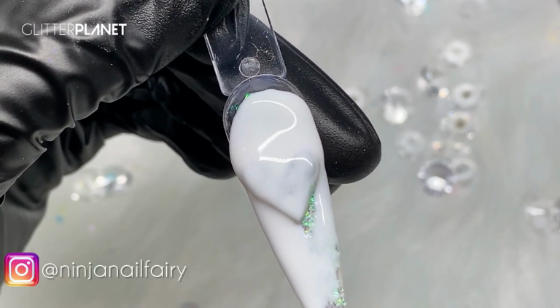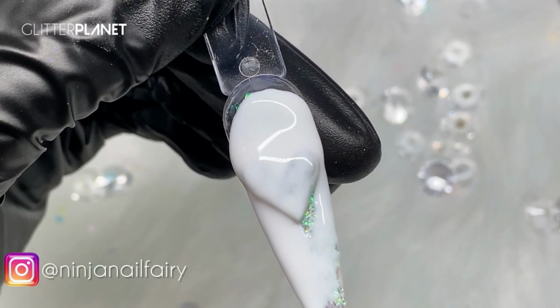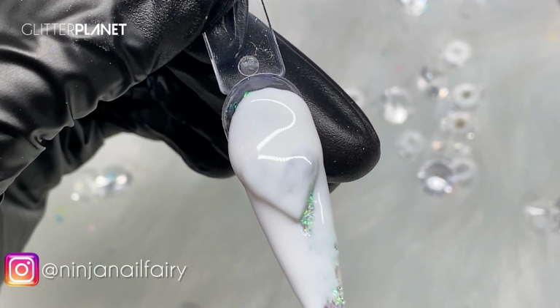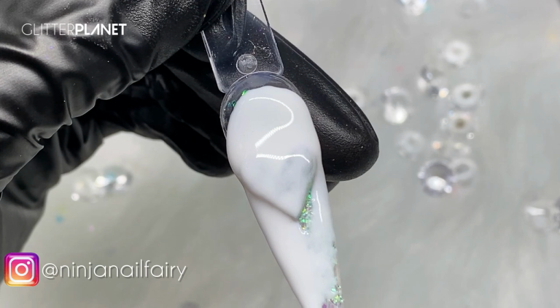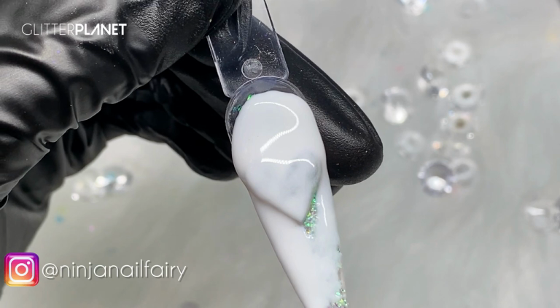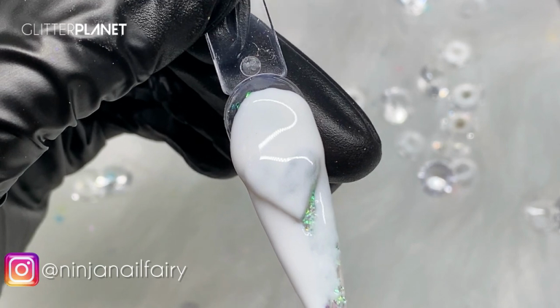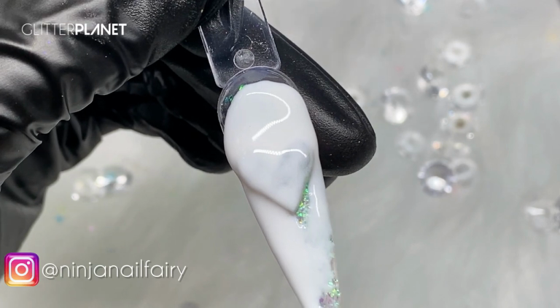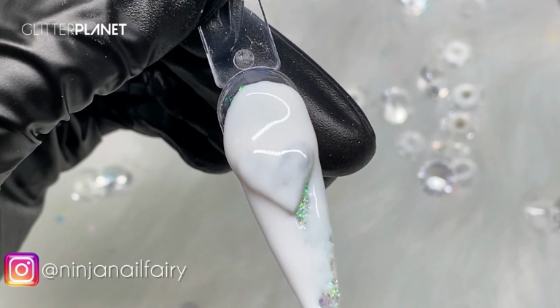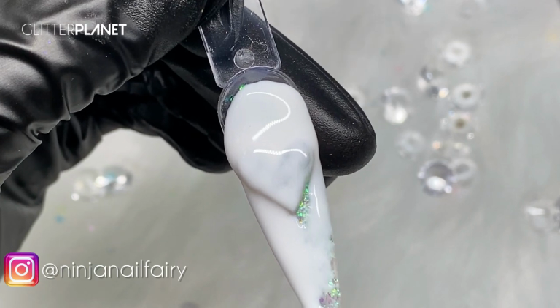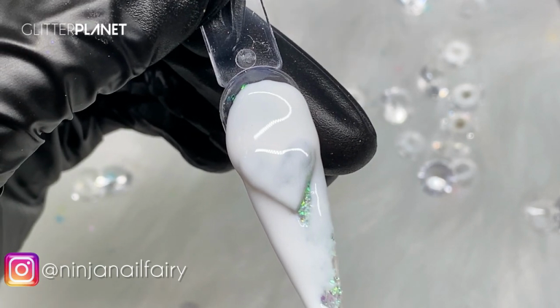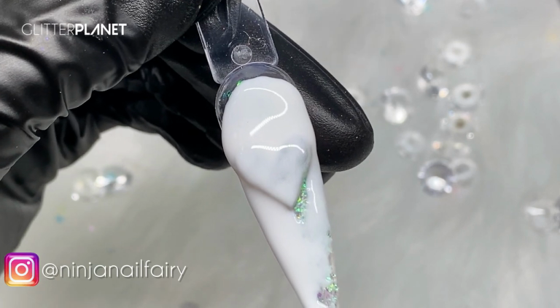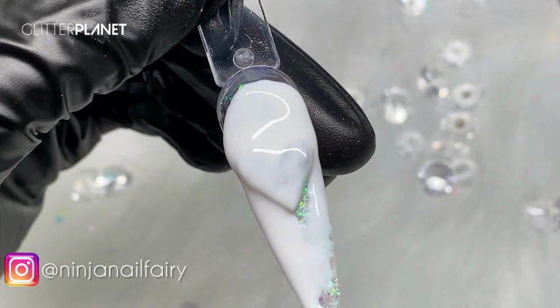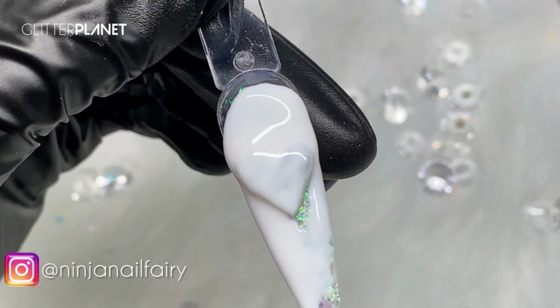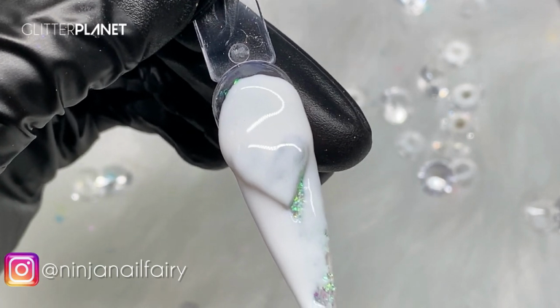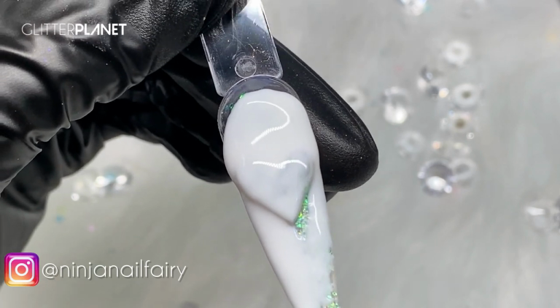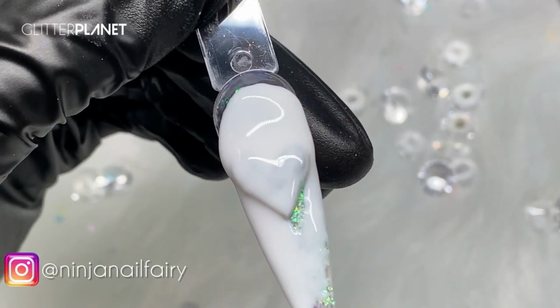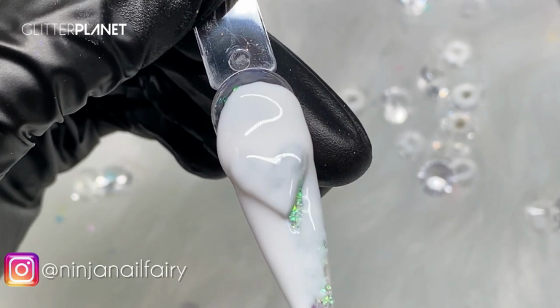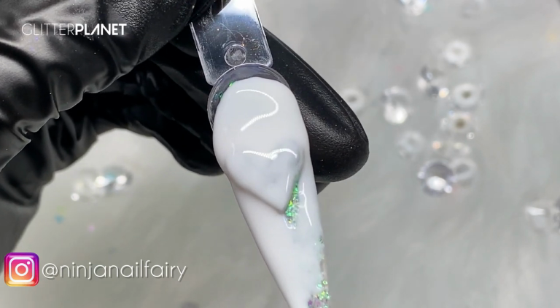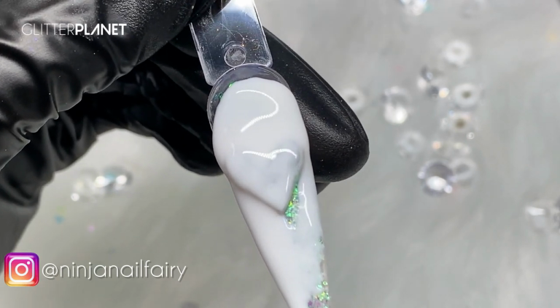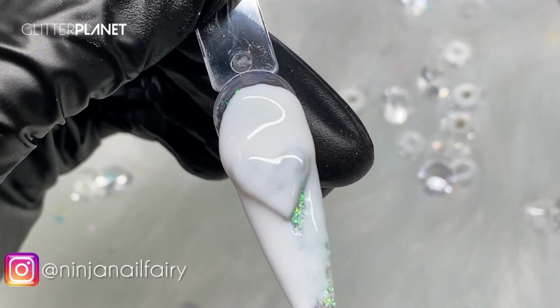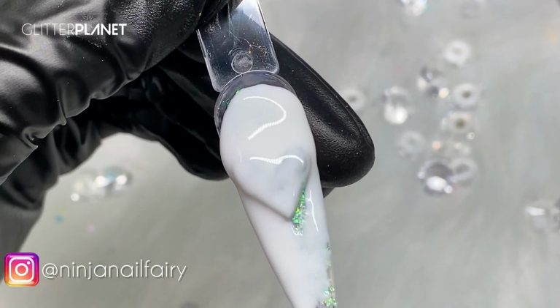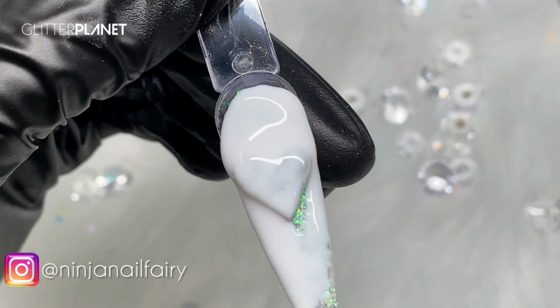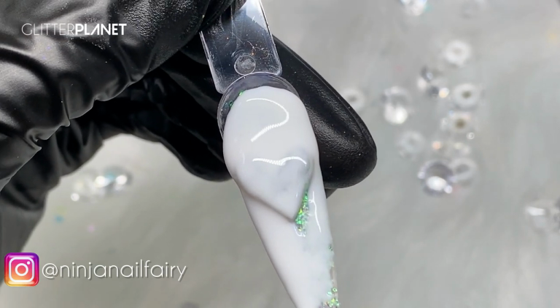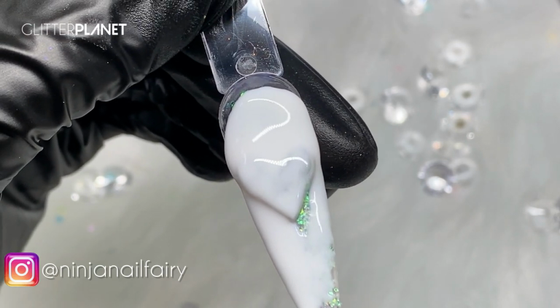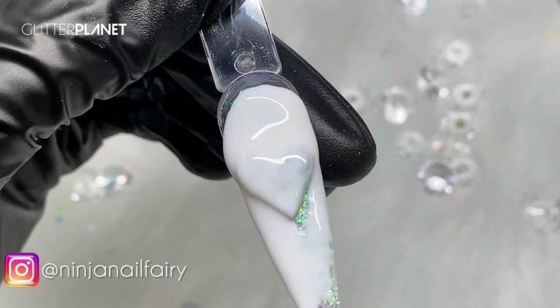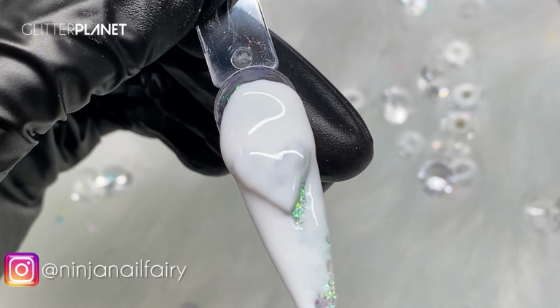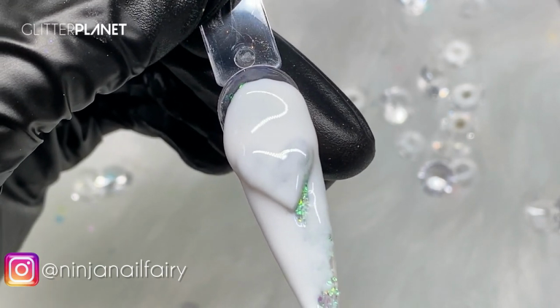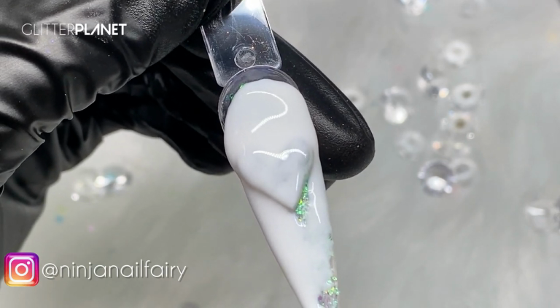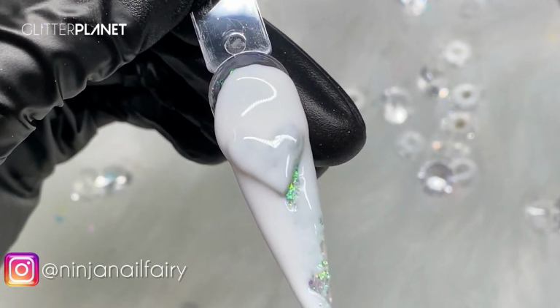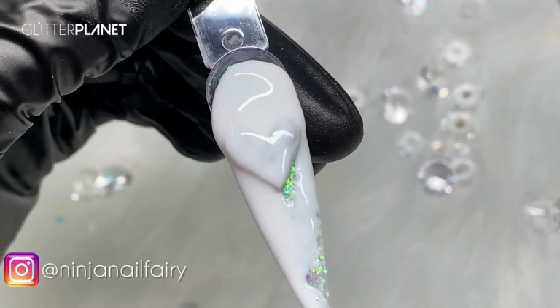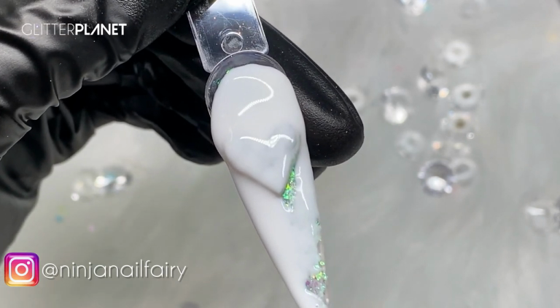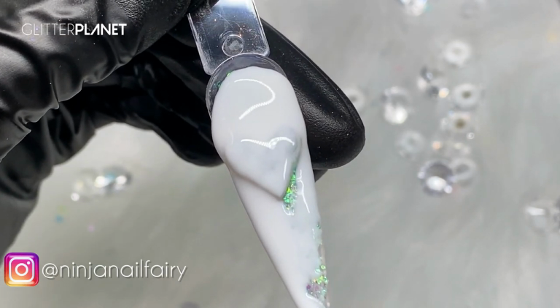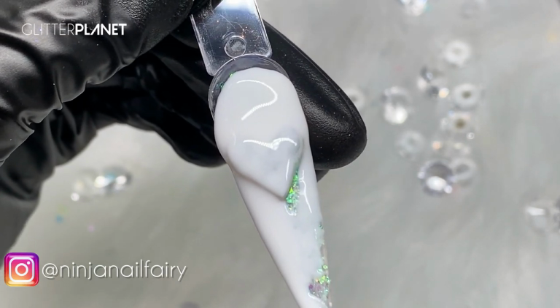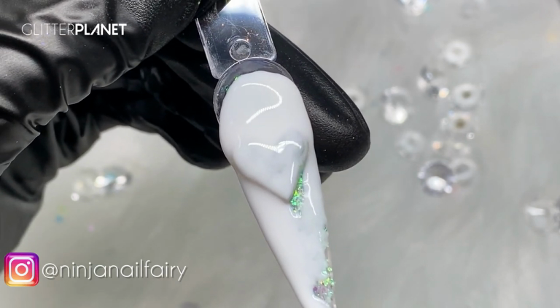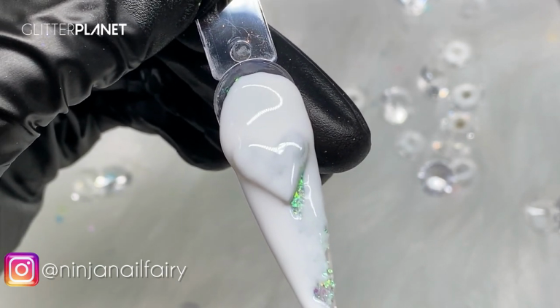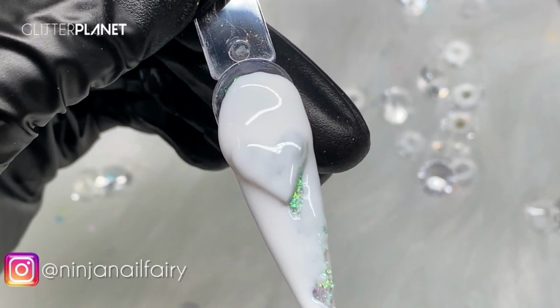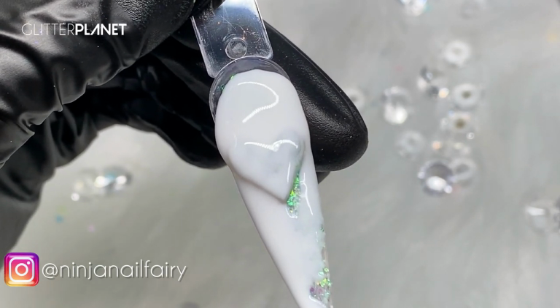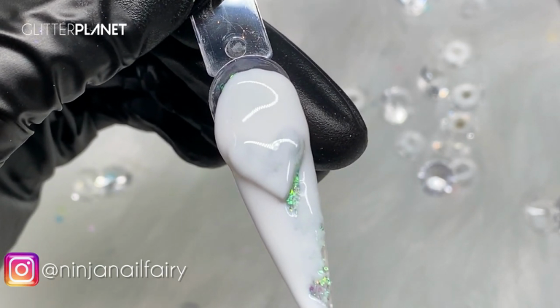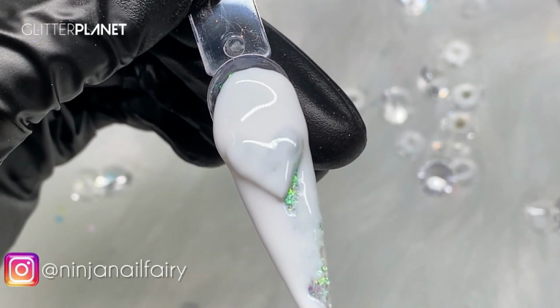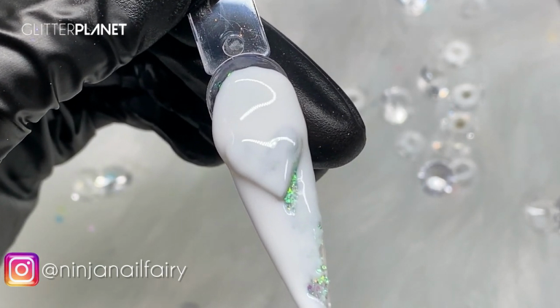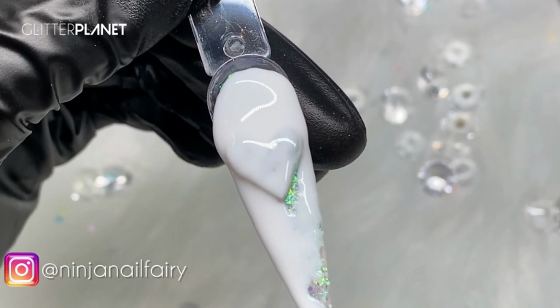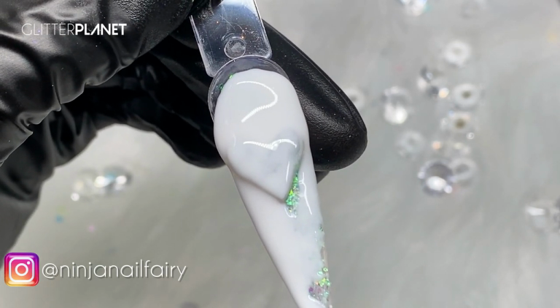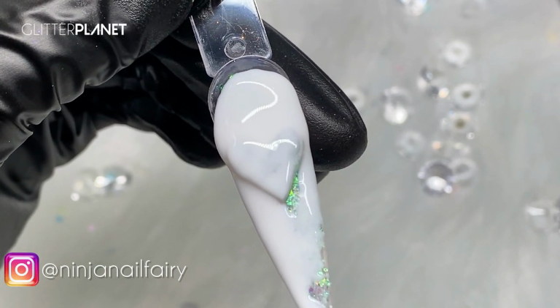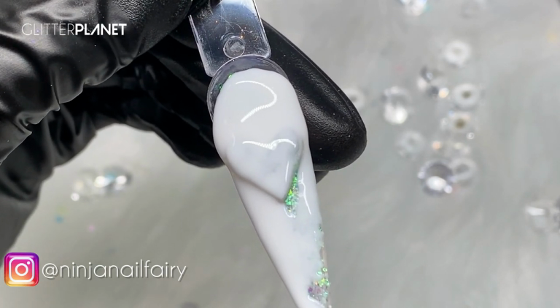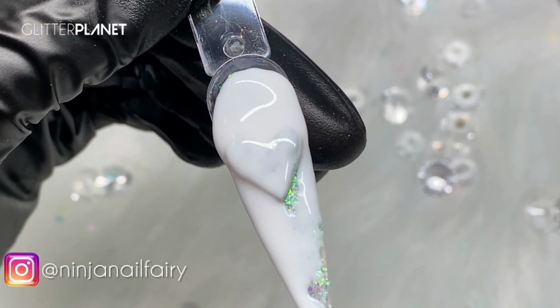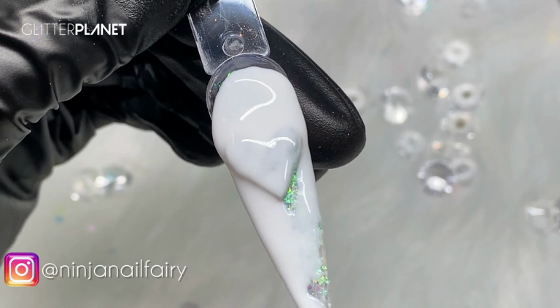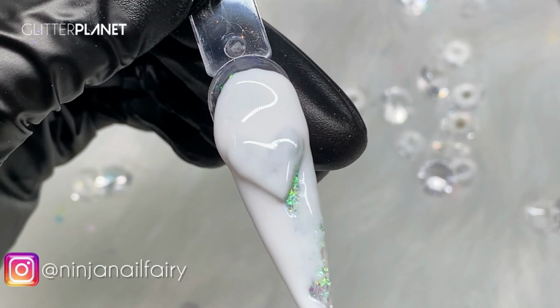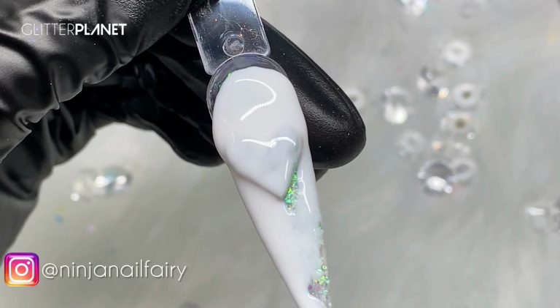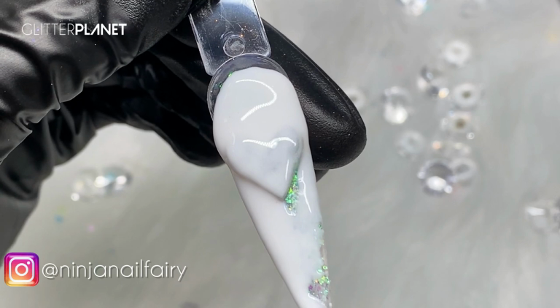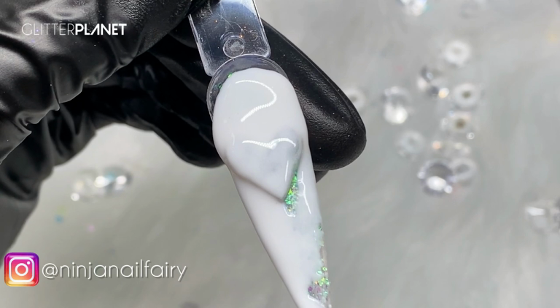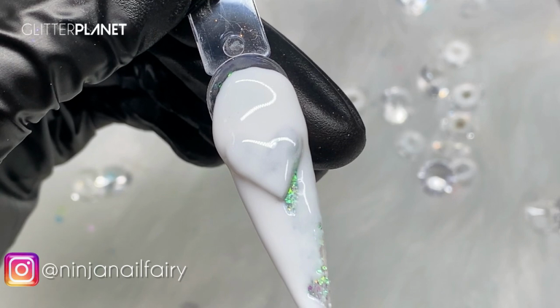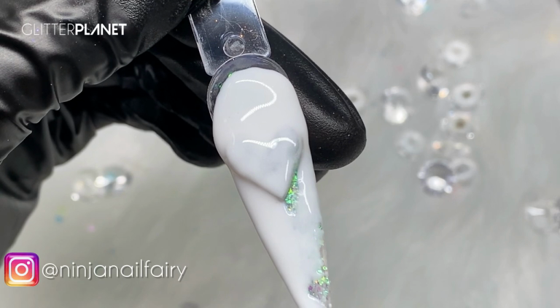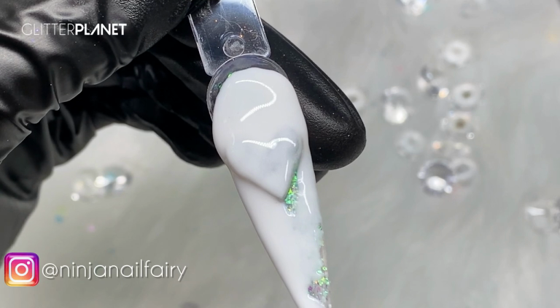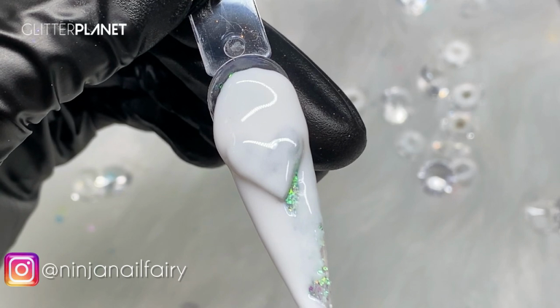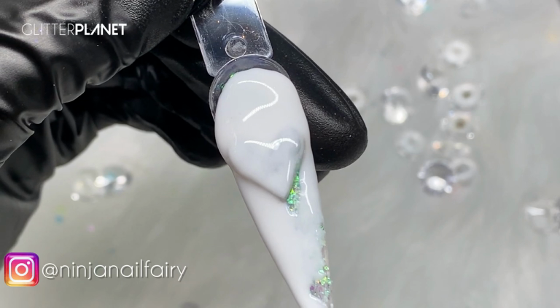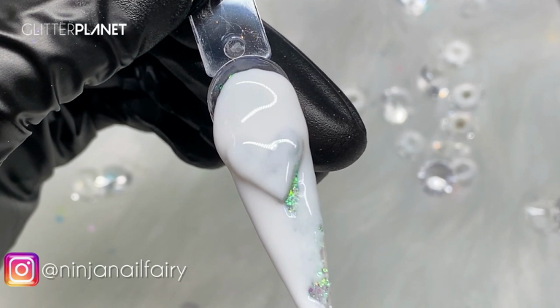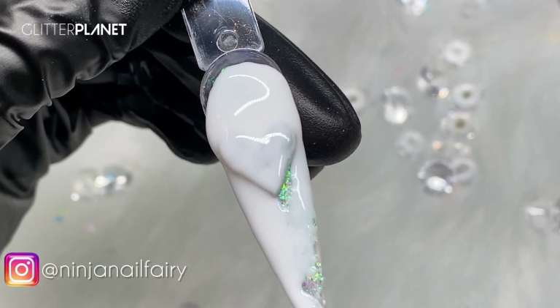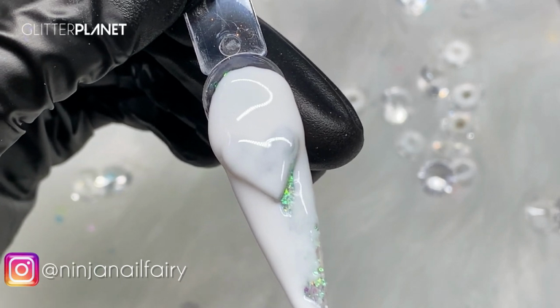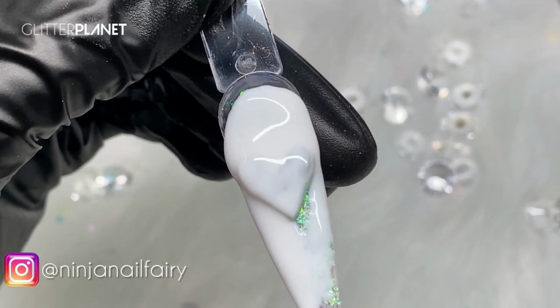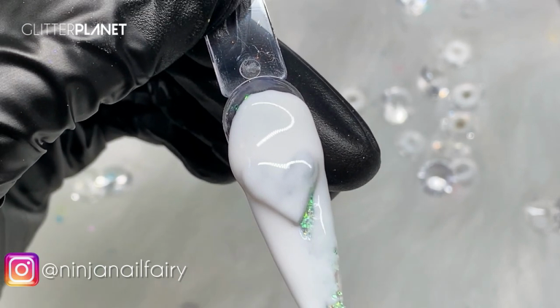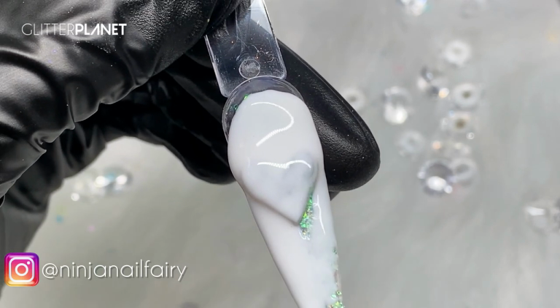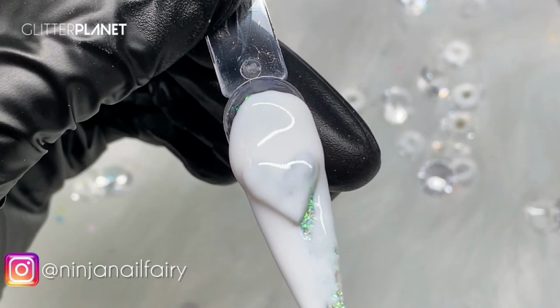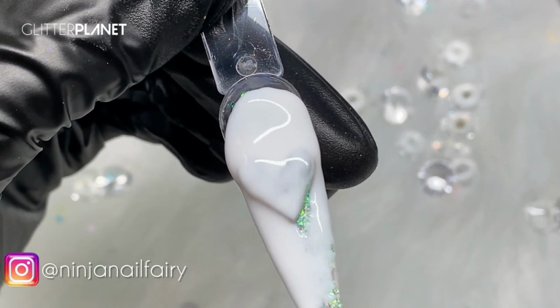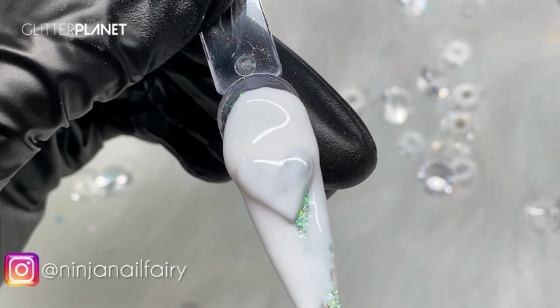Oh, I picked up the clear by mistake! Just popping that bead on the paper towel and changing over to white.